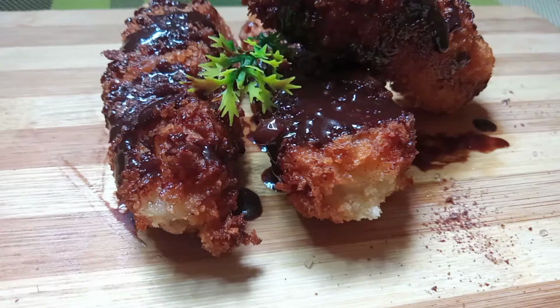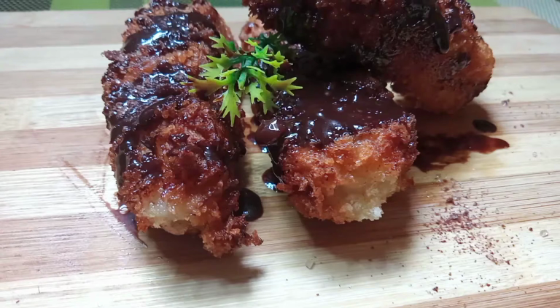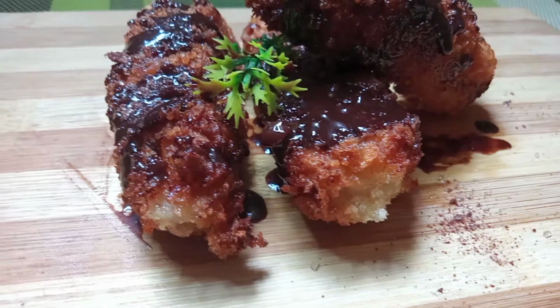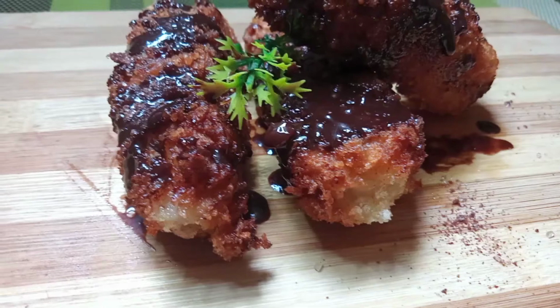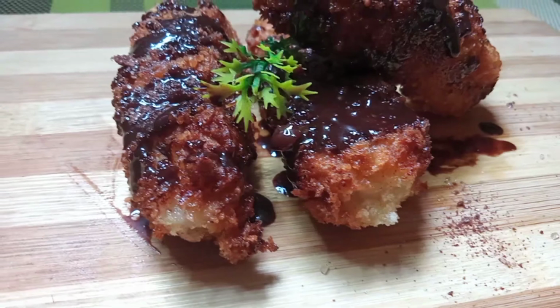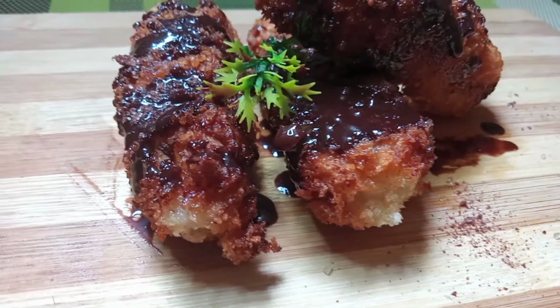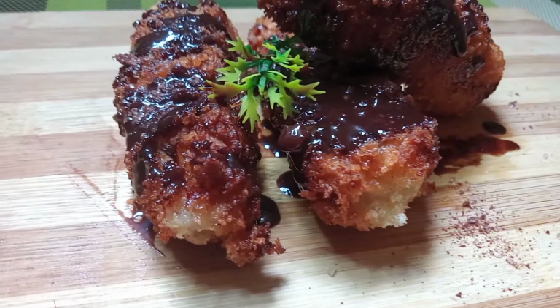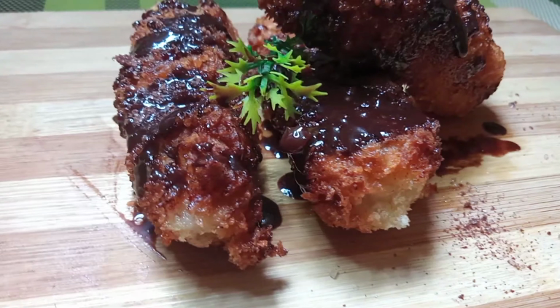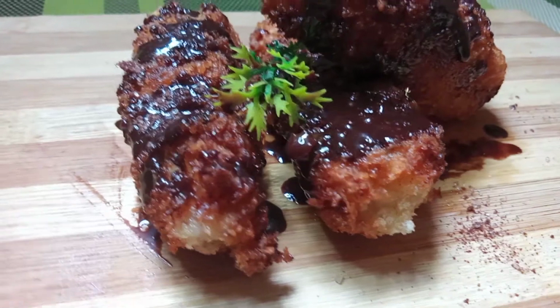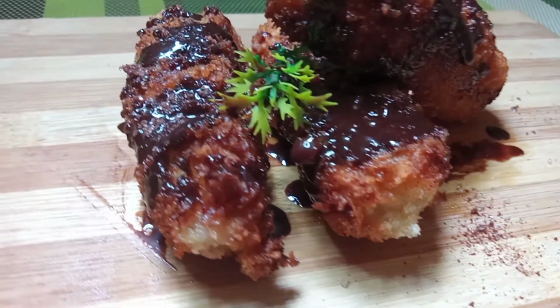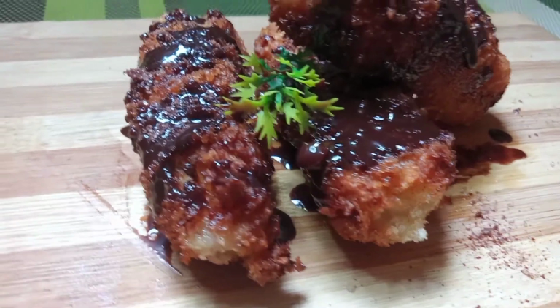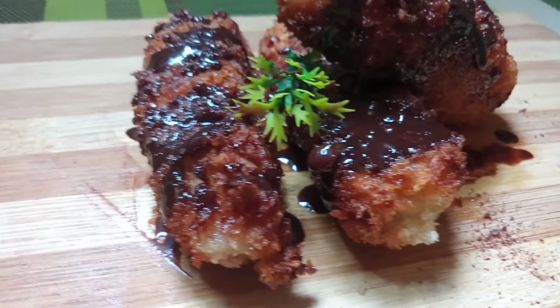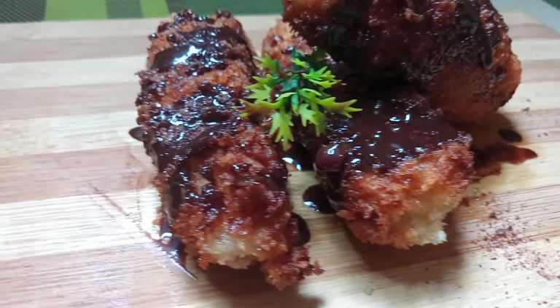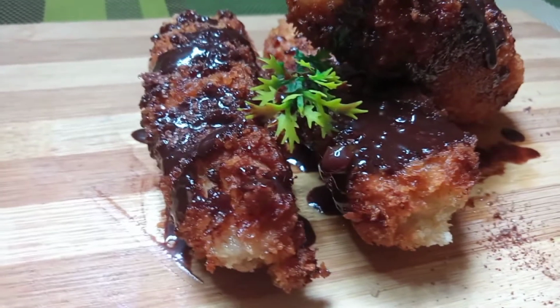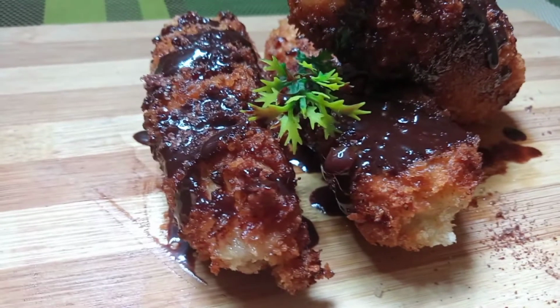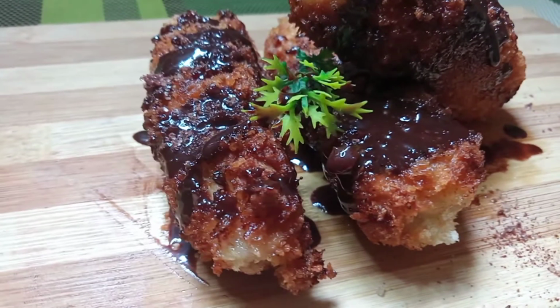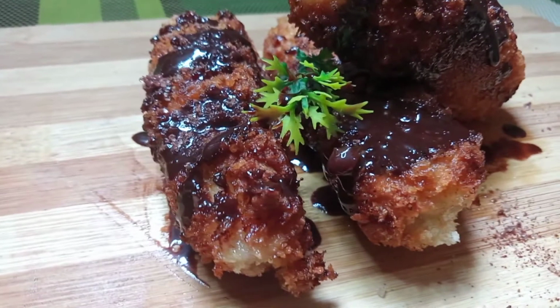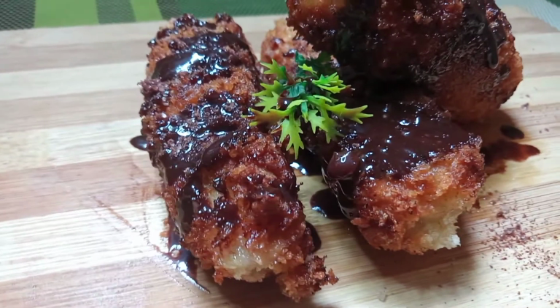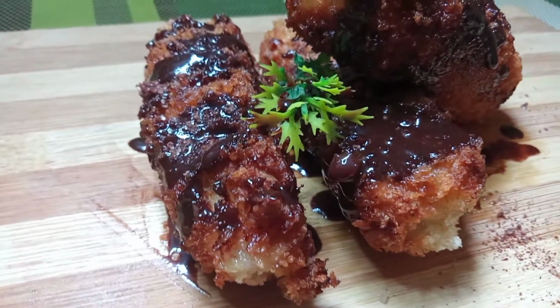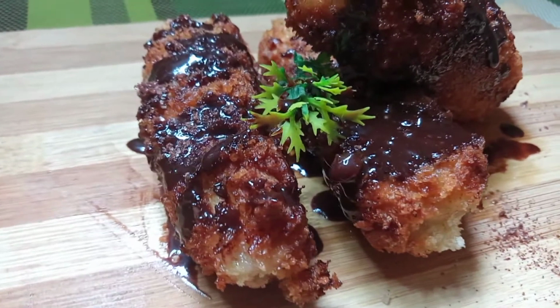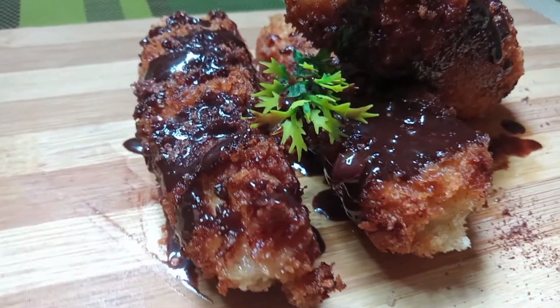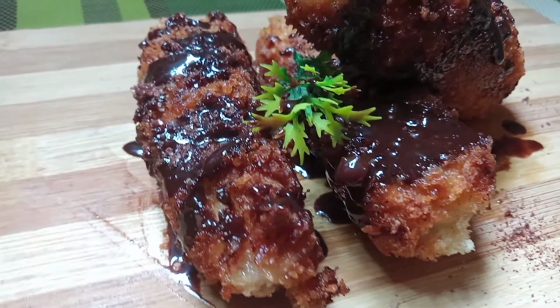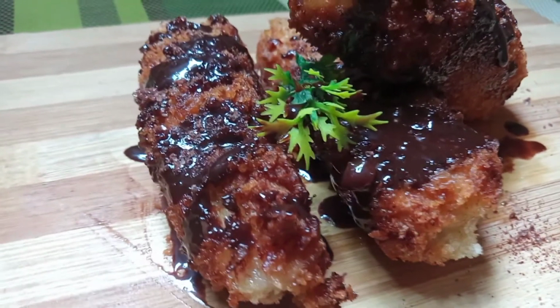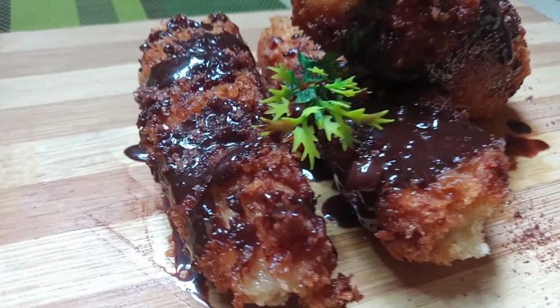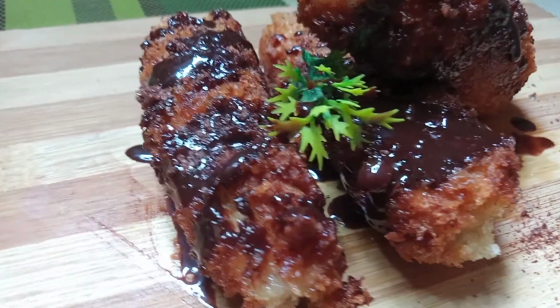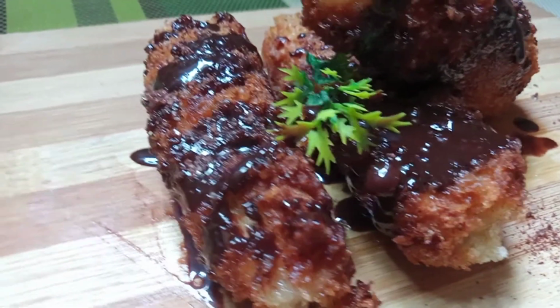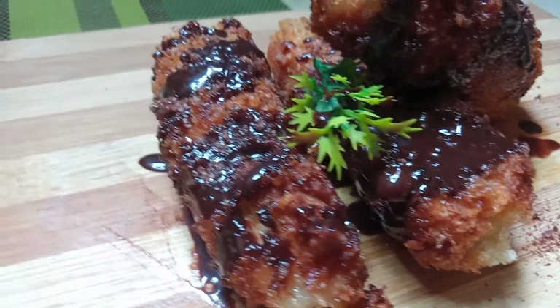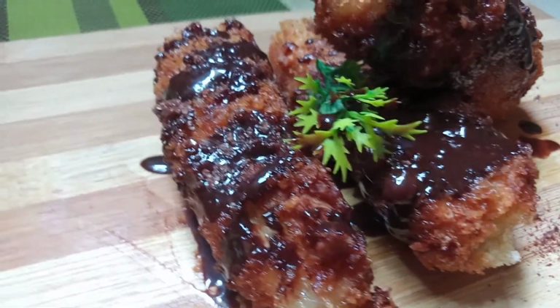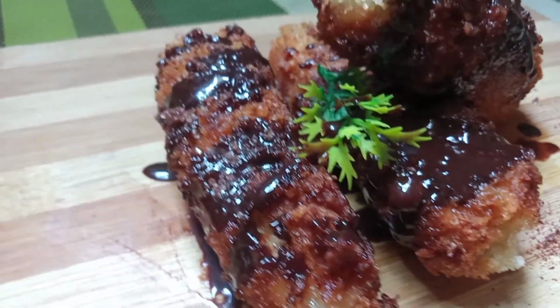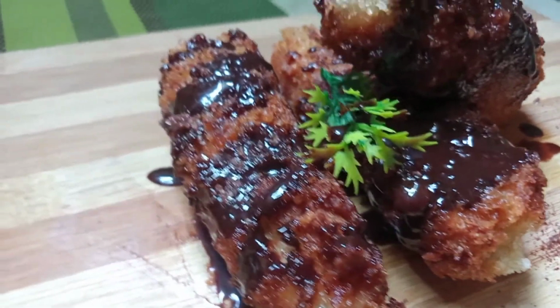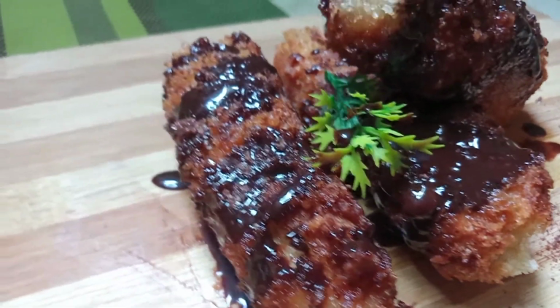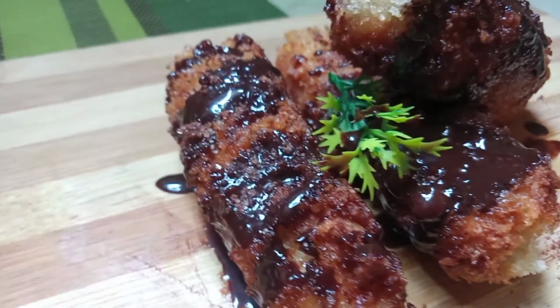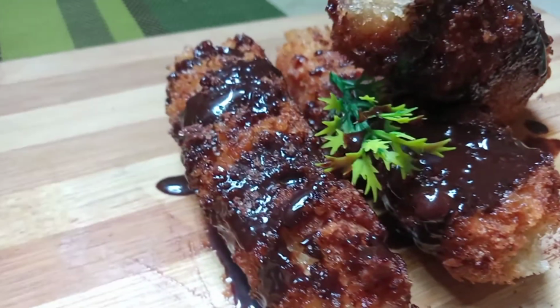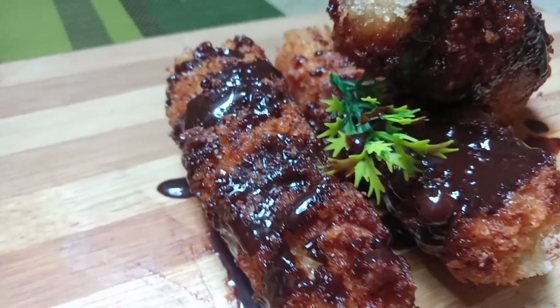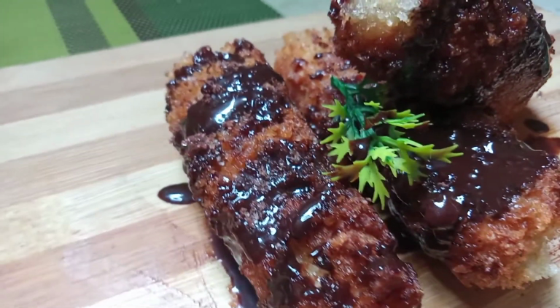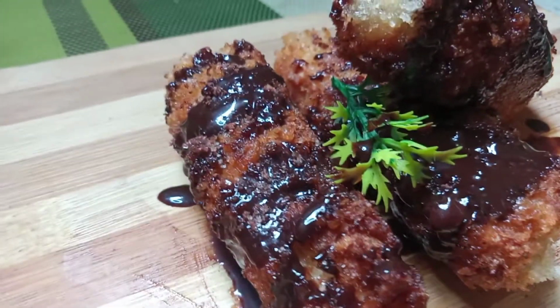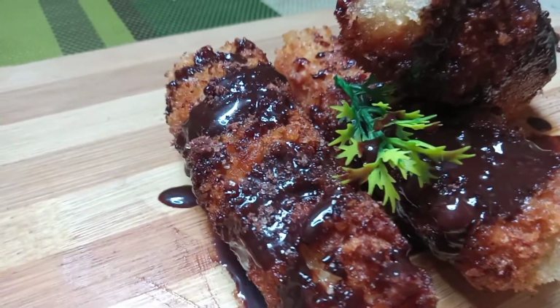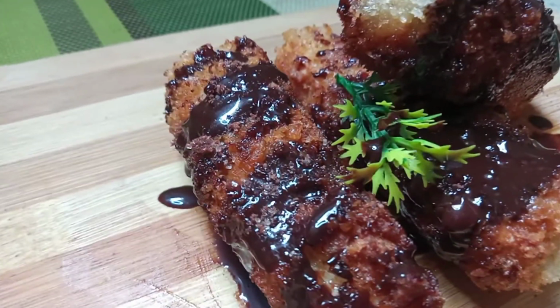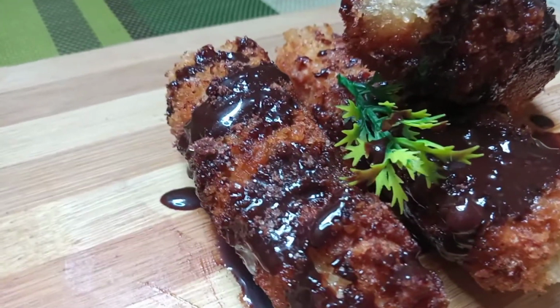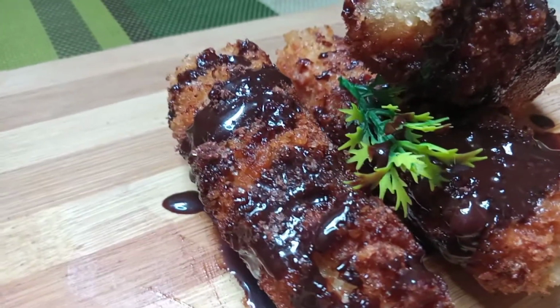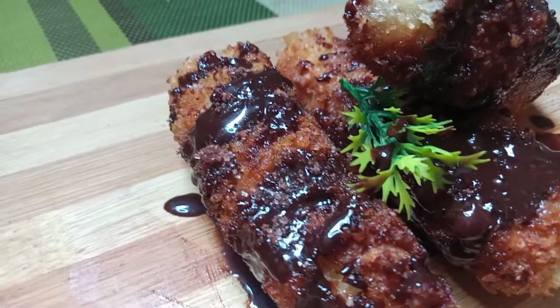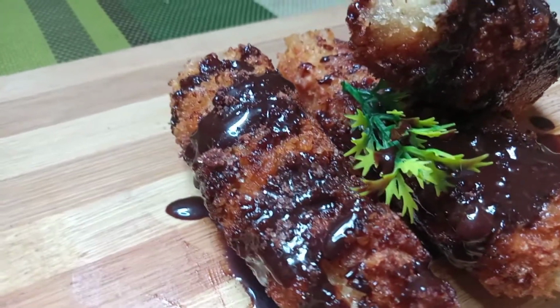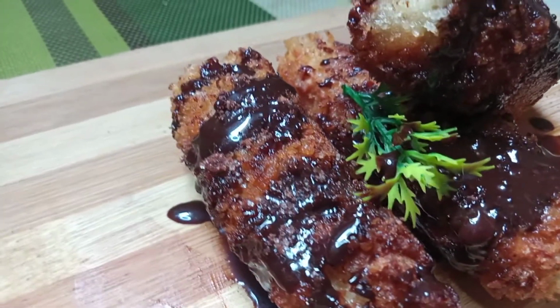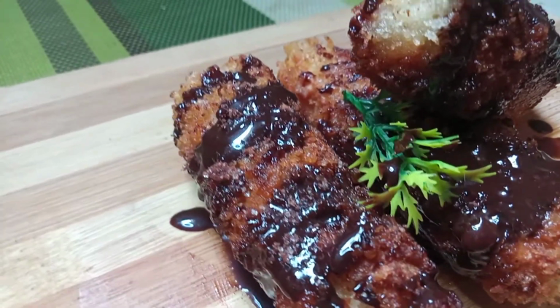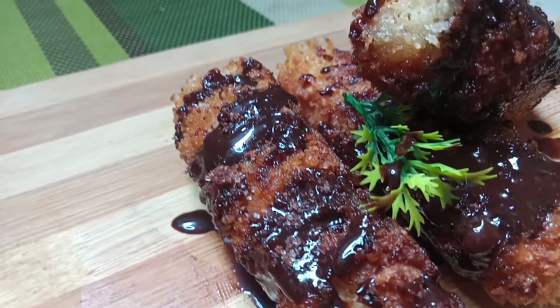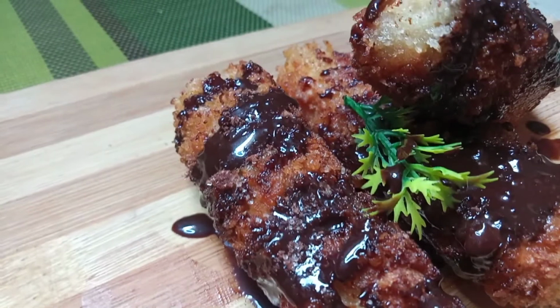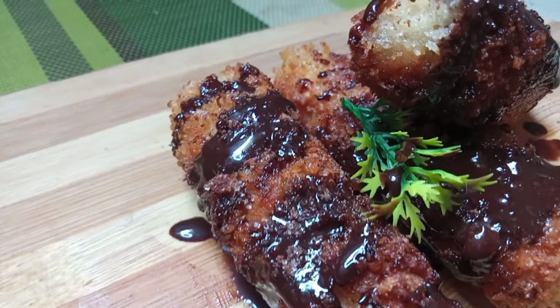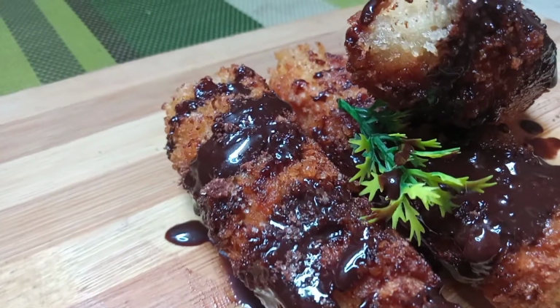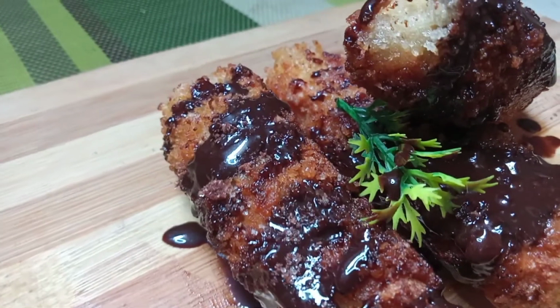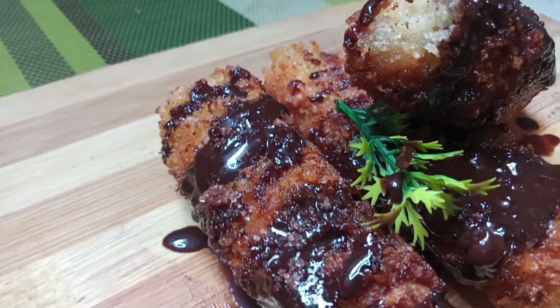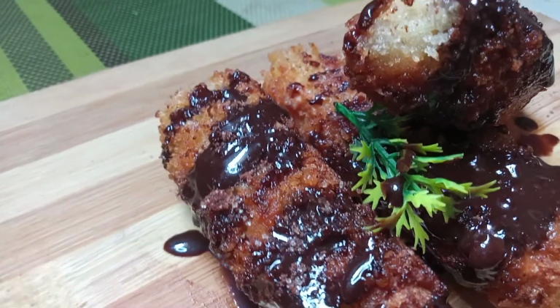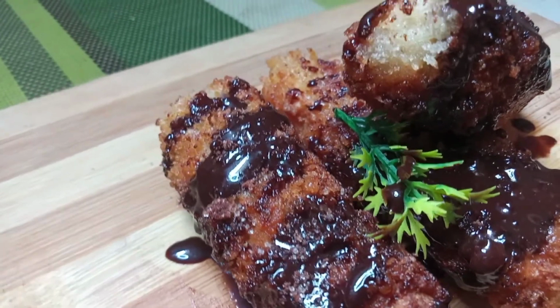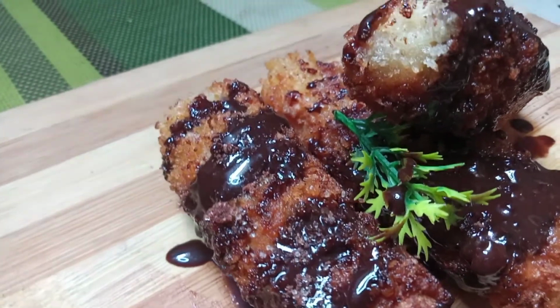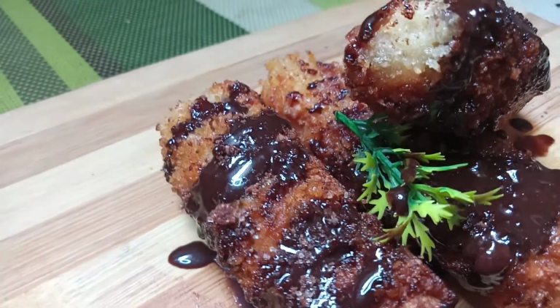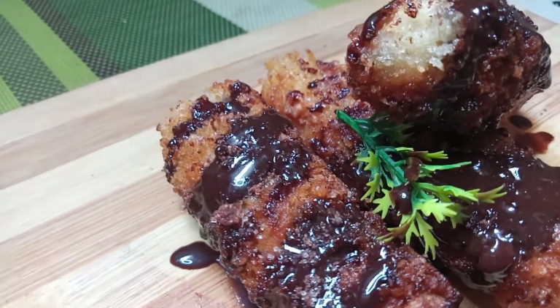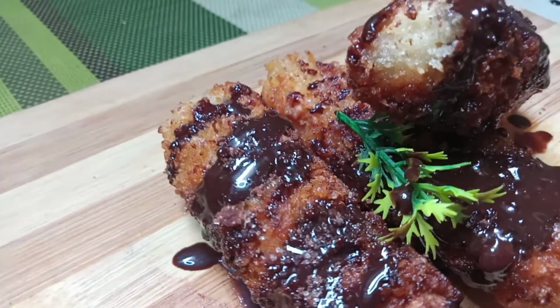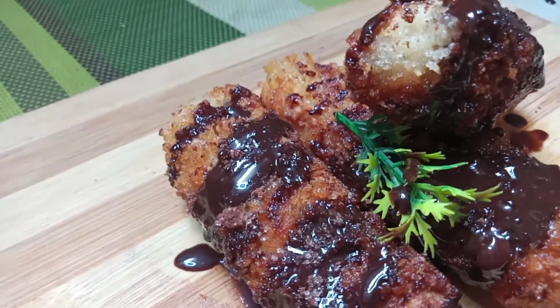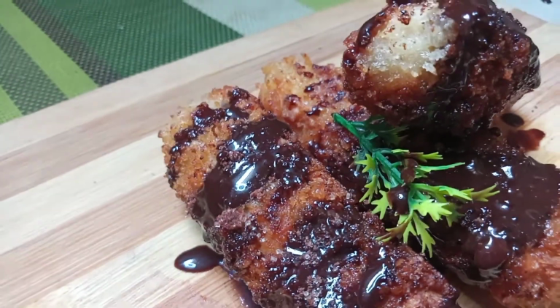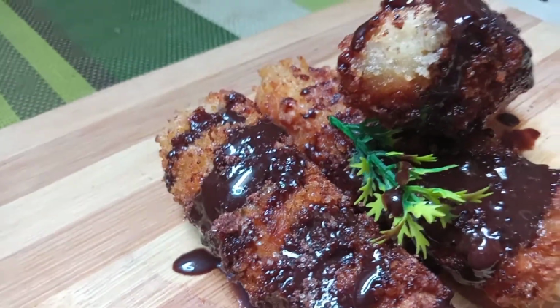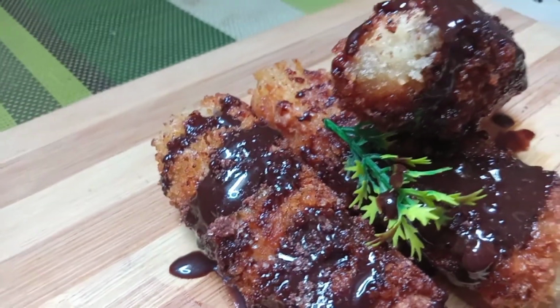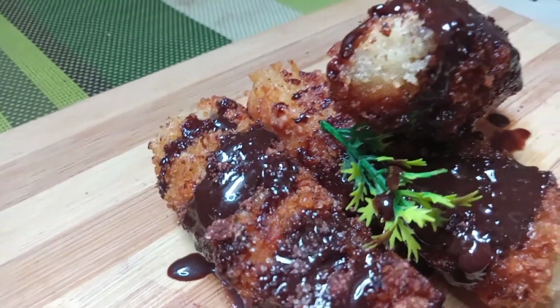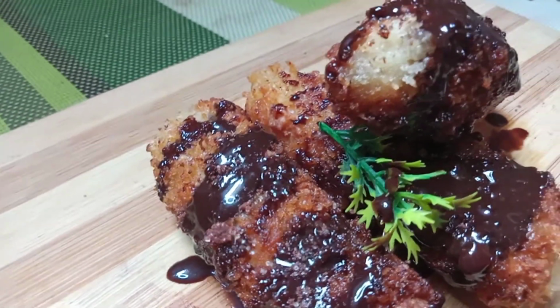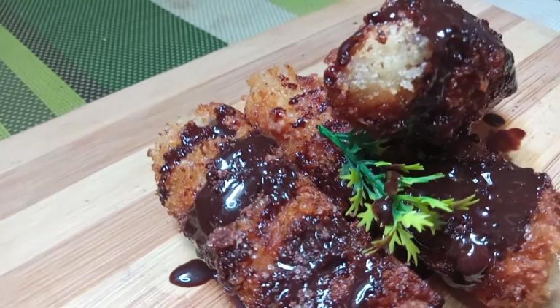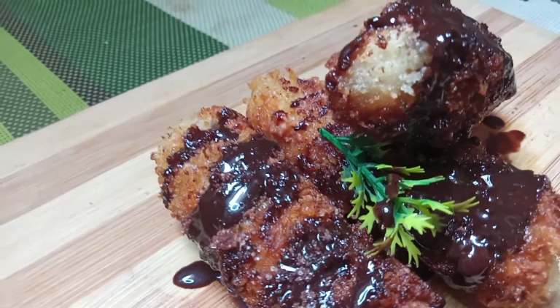Do you have a banana at home? Then try this easy recipe. Perfect for dessert or as an afternoon snack. Kids will definitely love this.